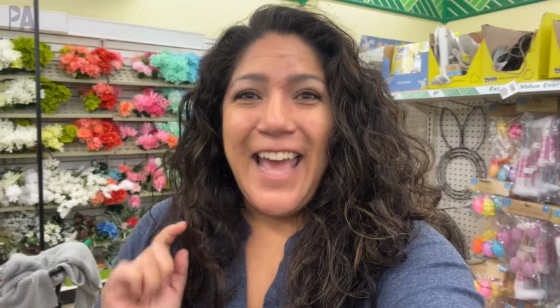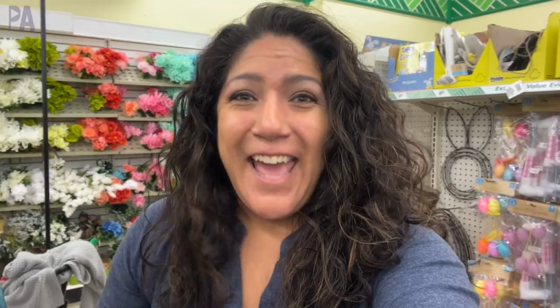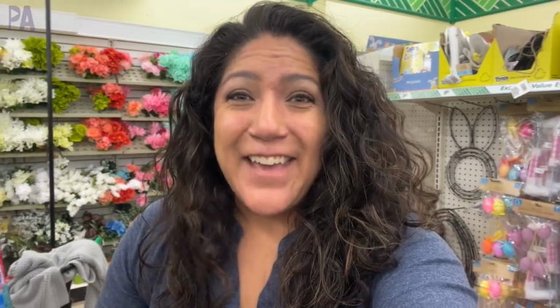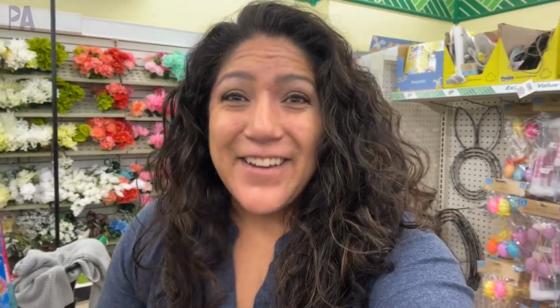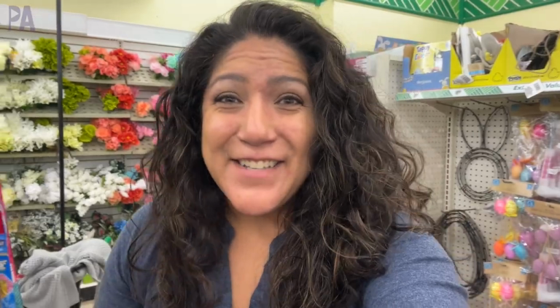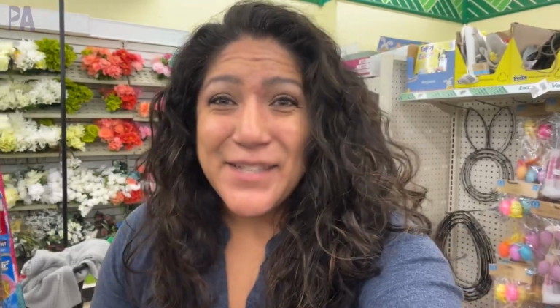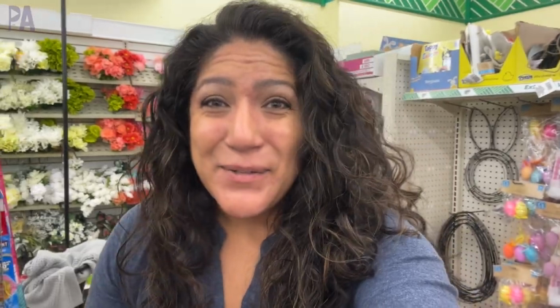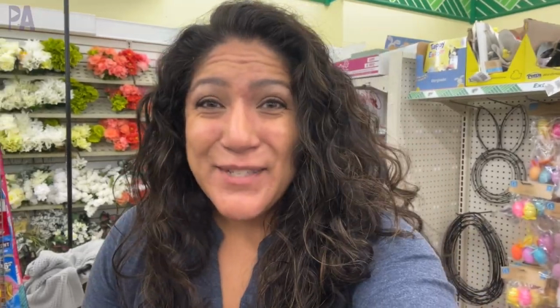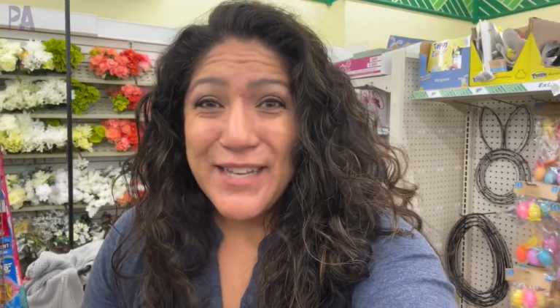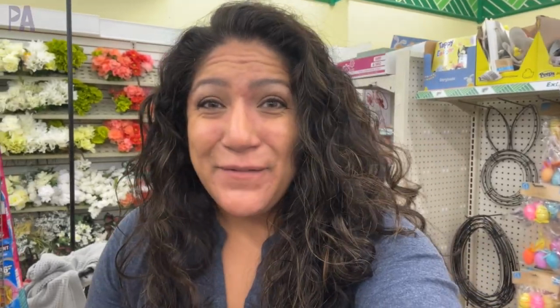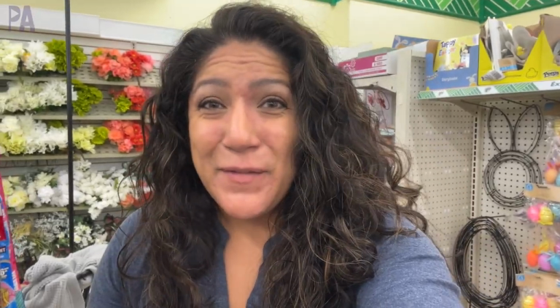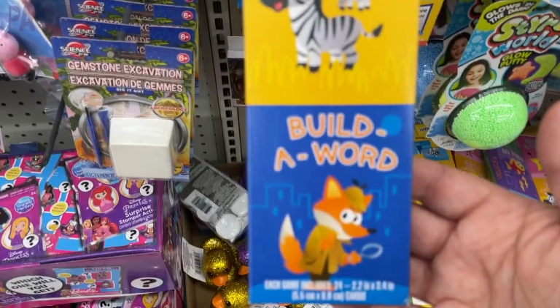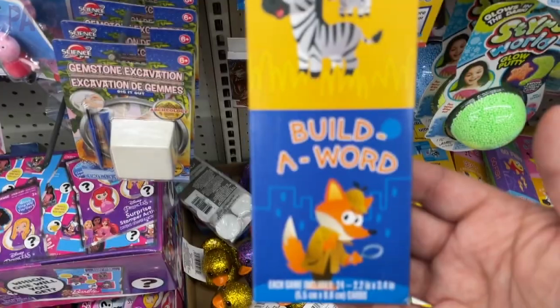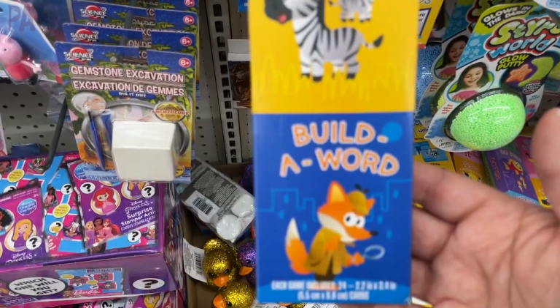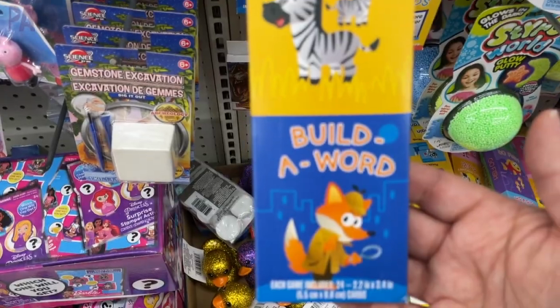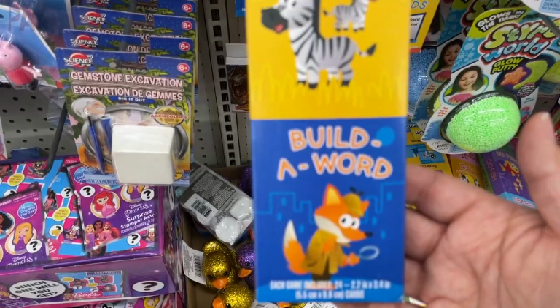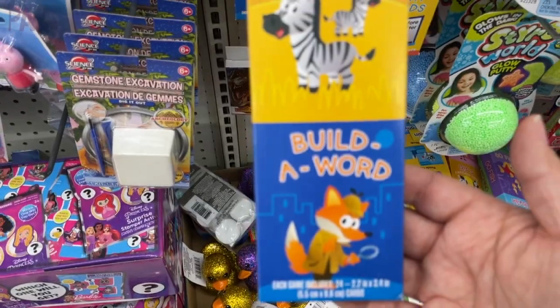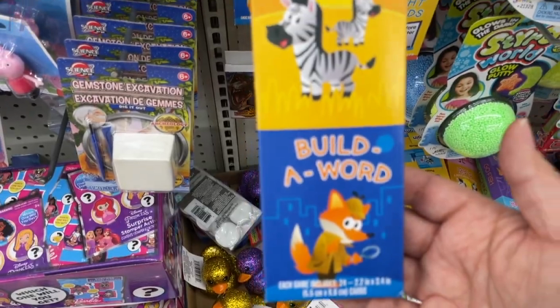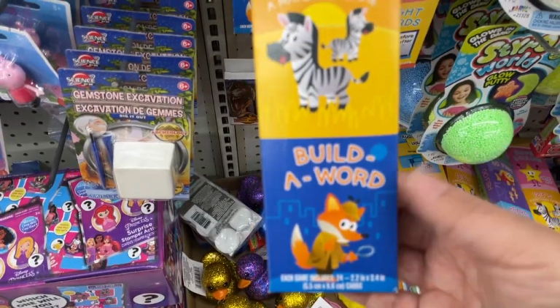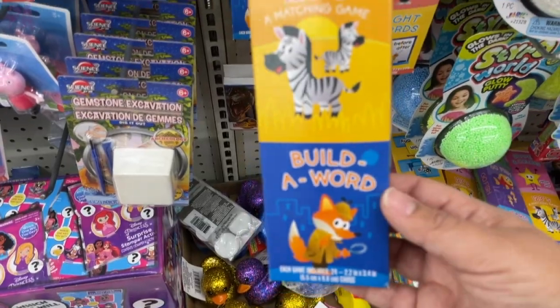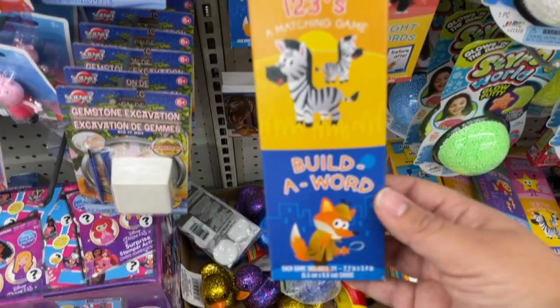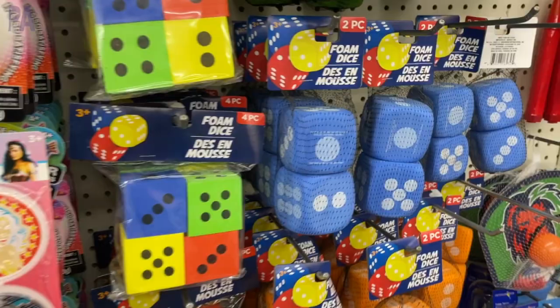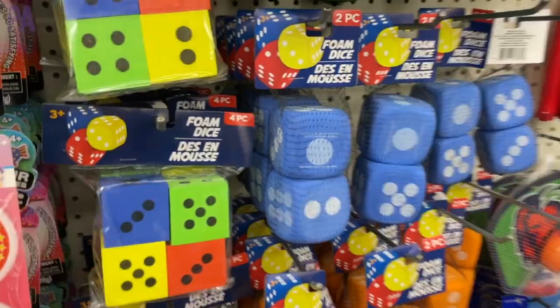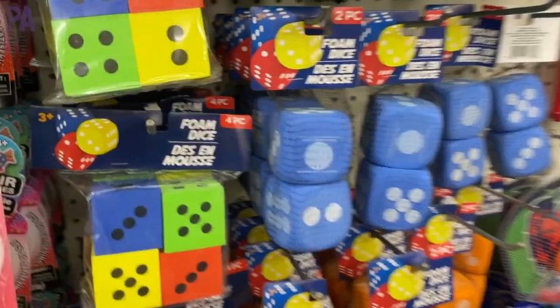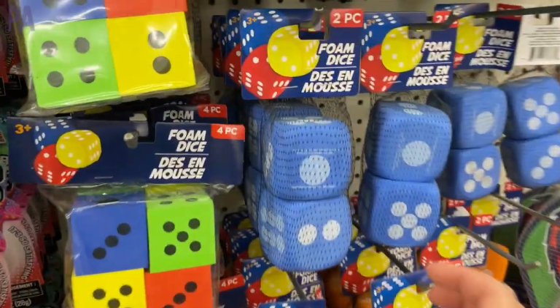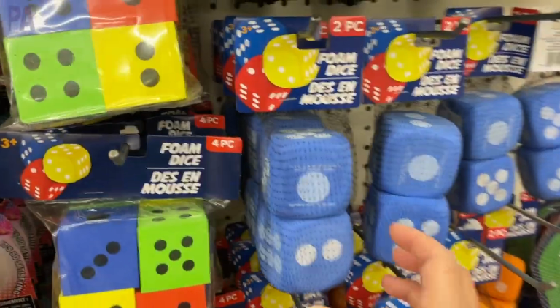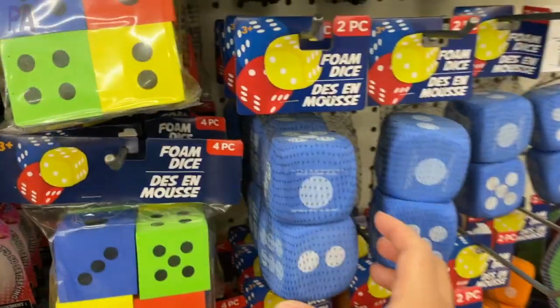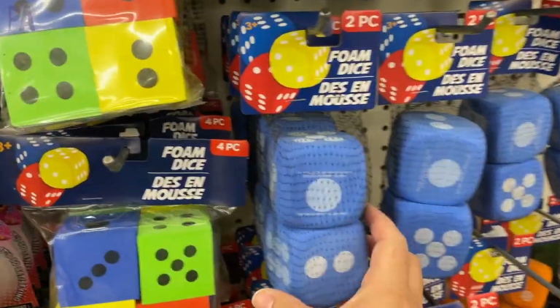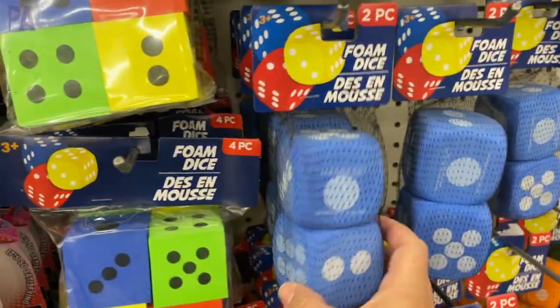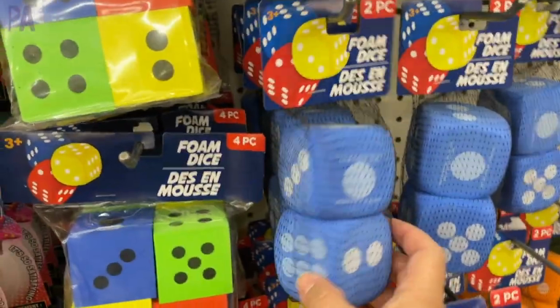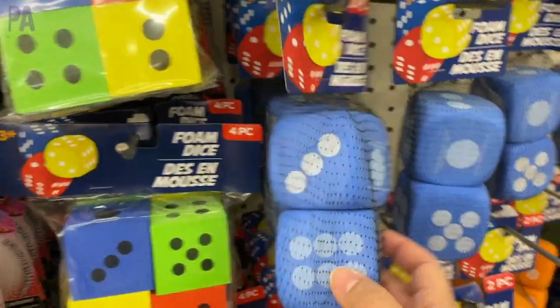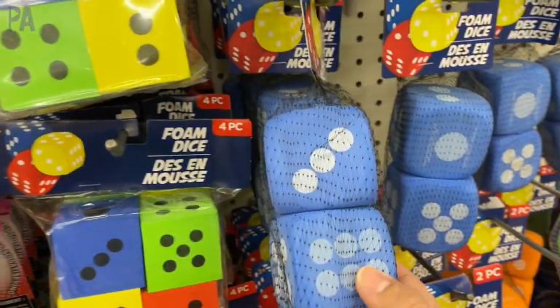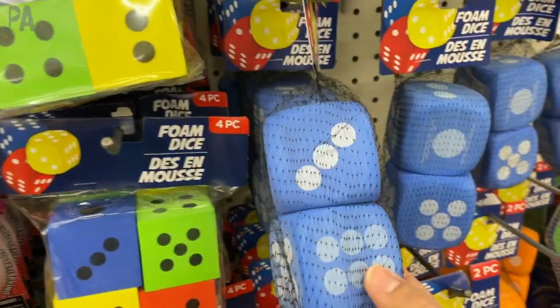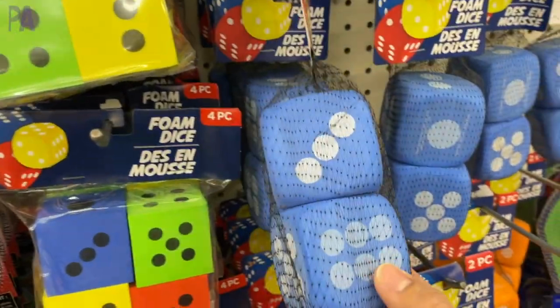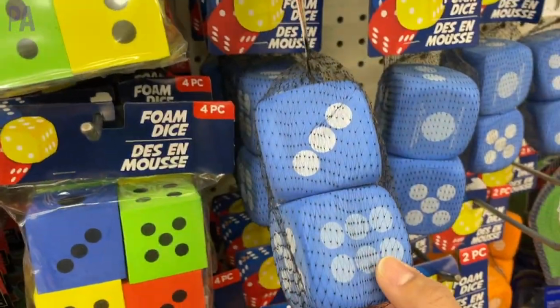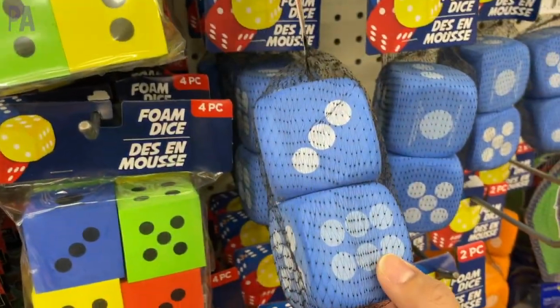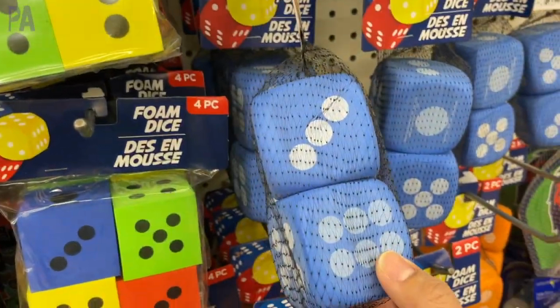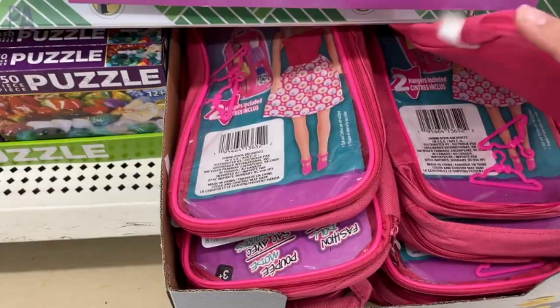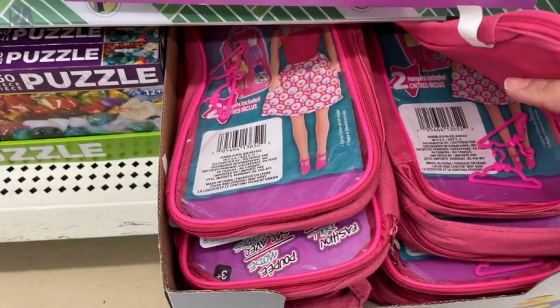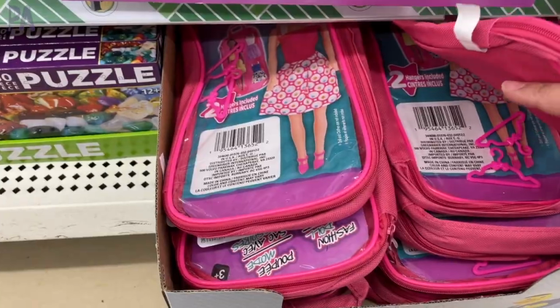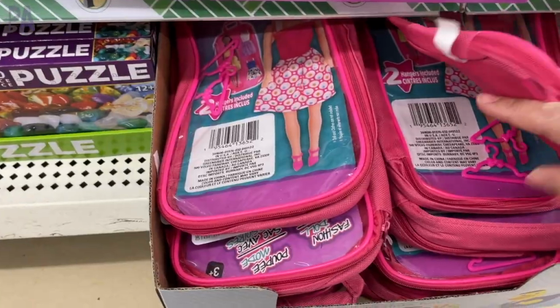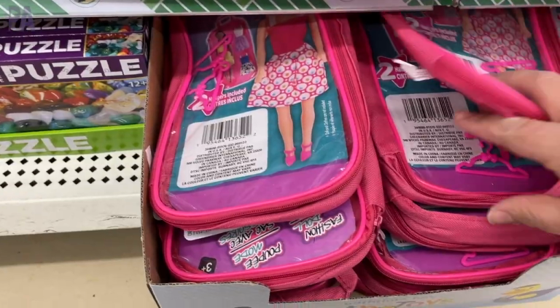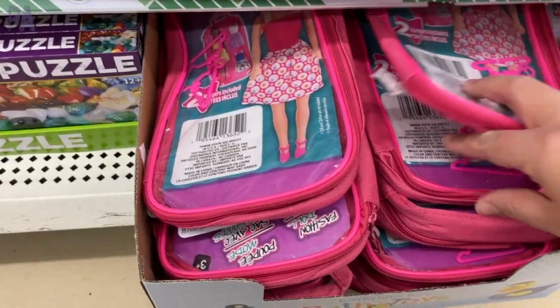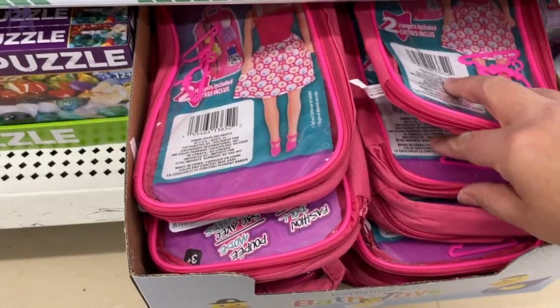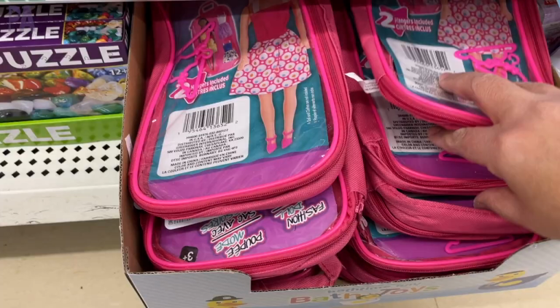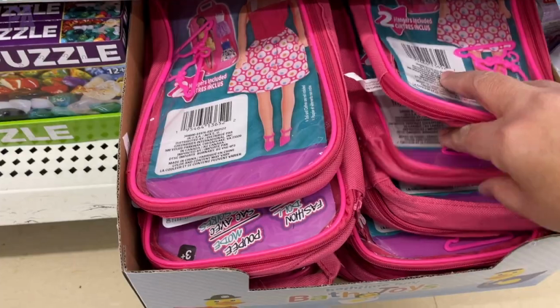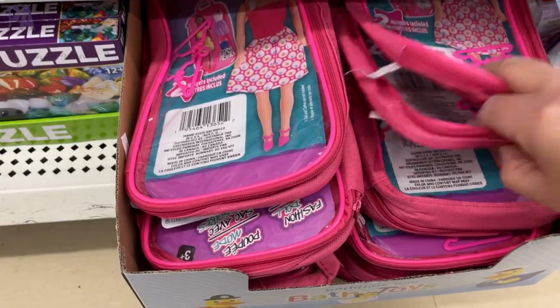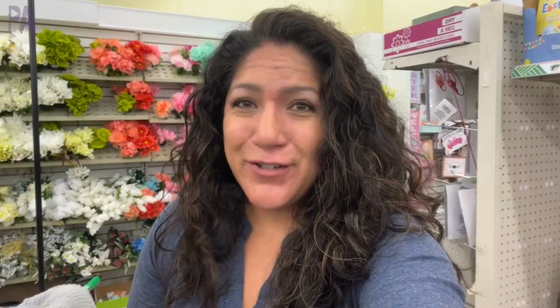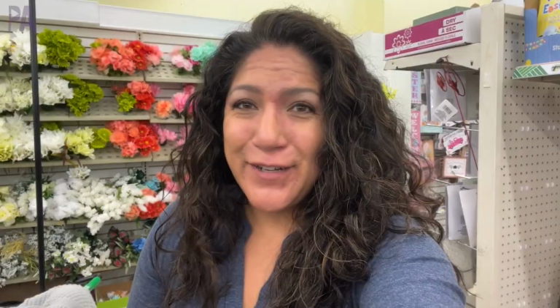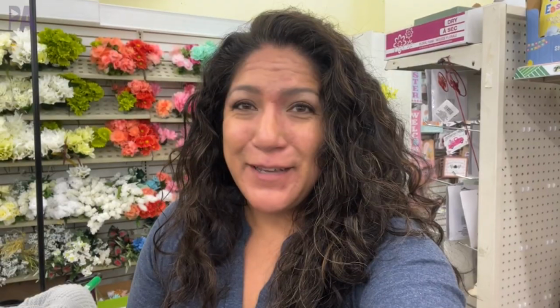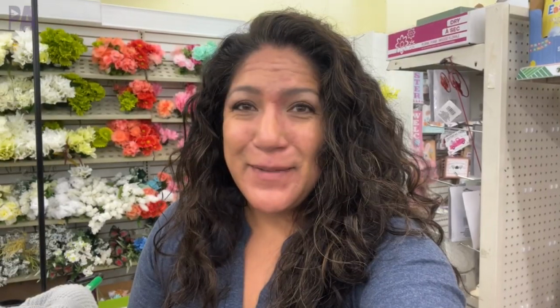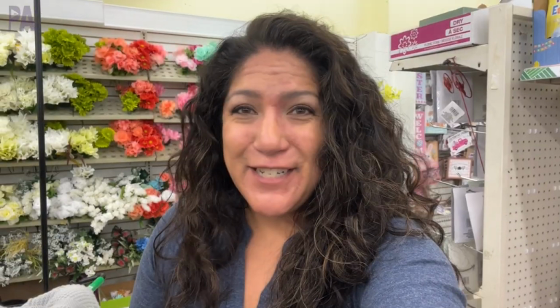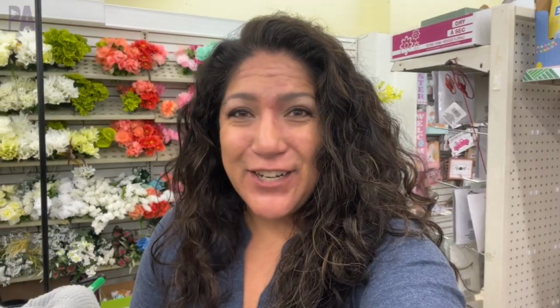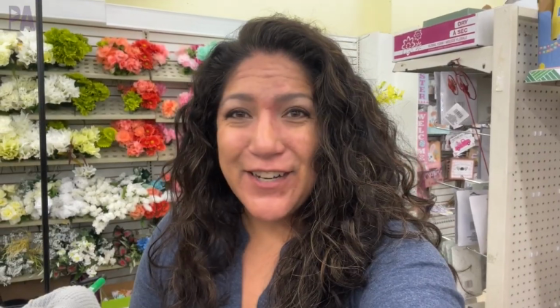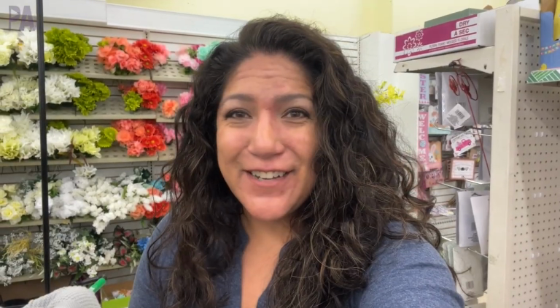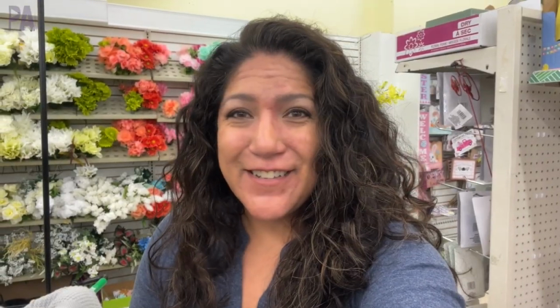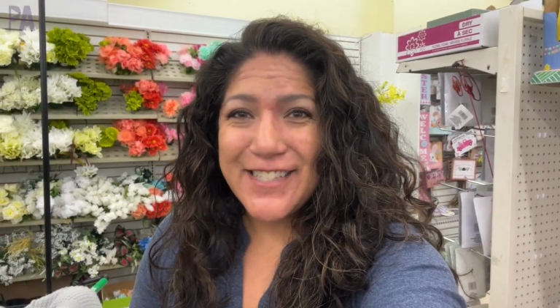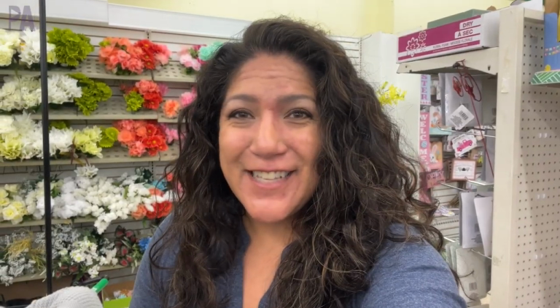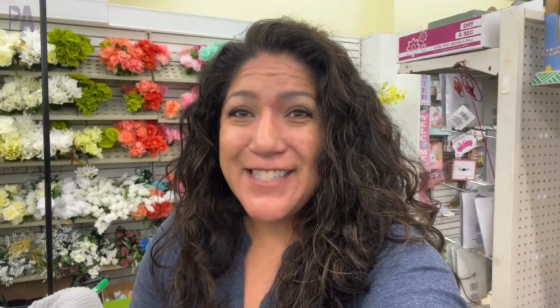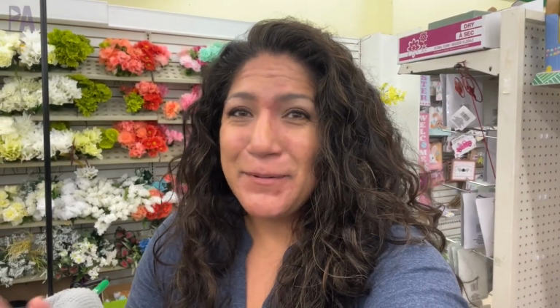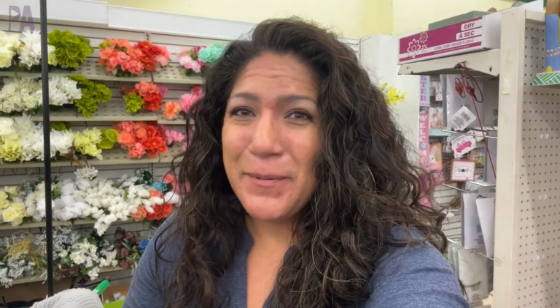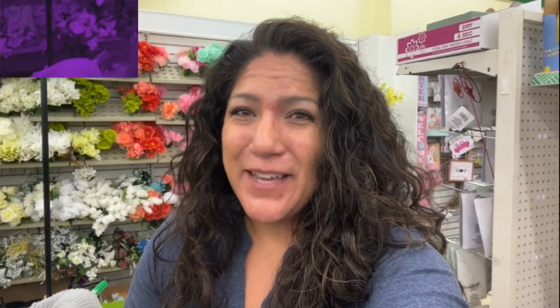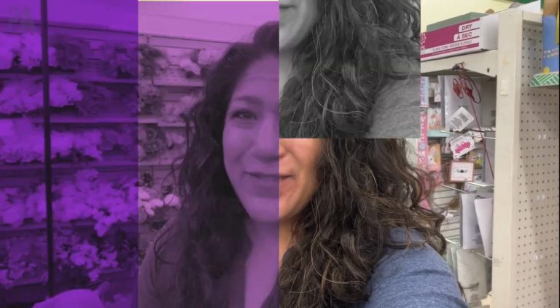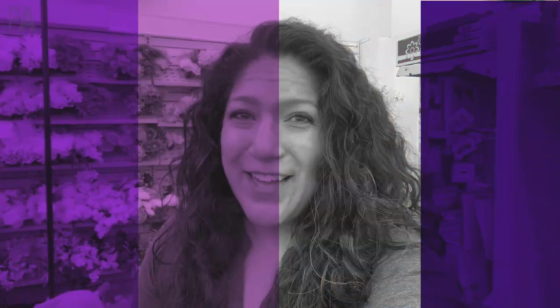Hey, you guys! It's Christina from the Purple Alphabet and we are making busy bags from all Dollar Tree materials. Let's see what we can find.